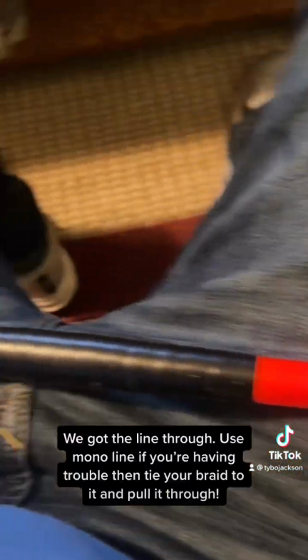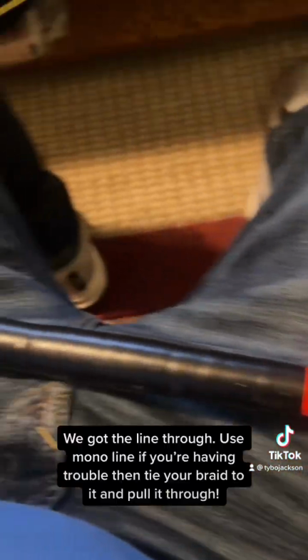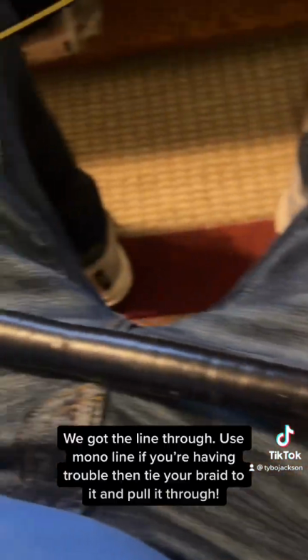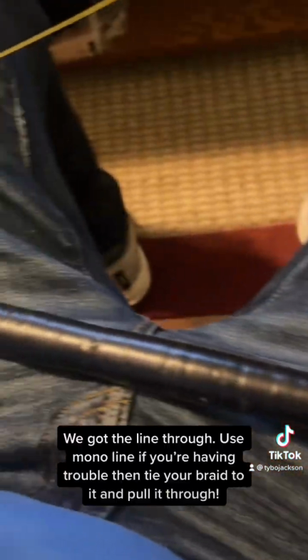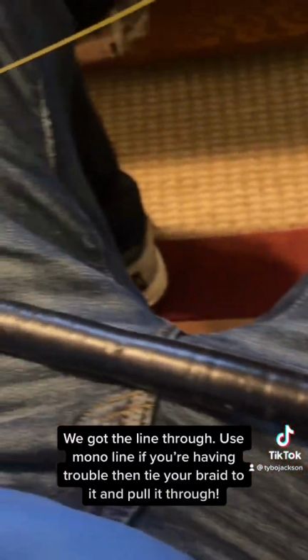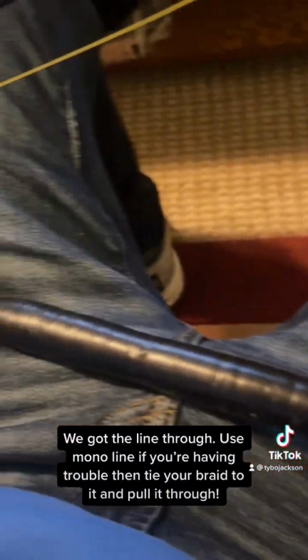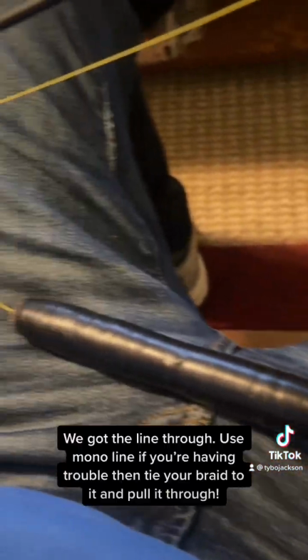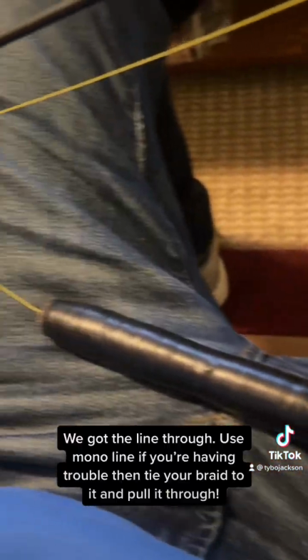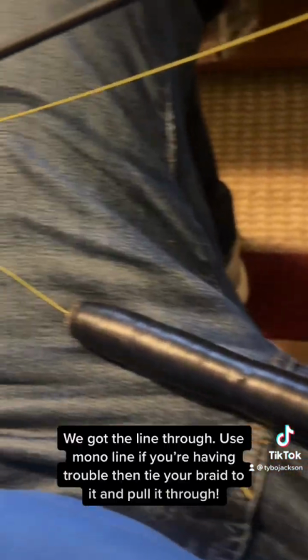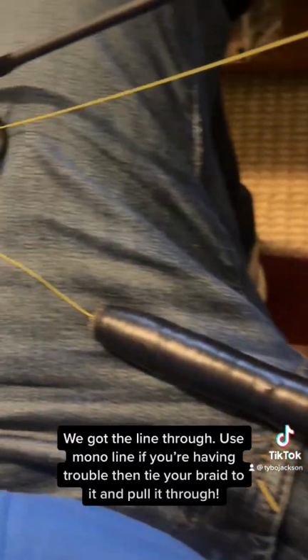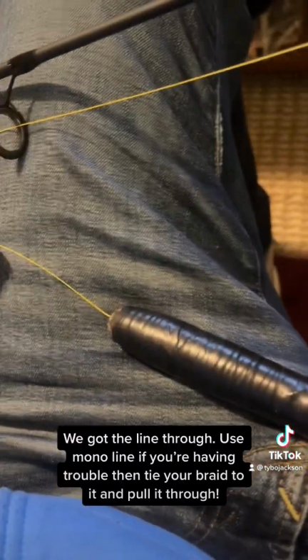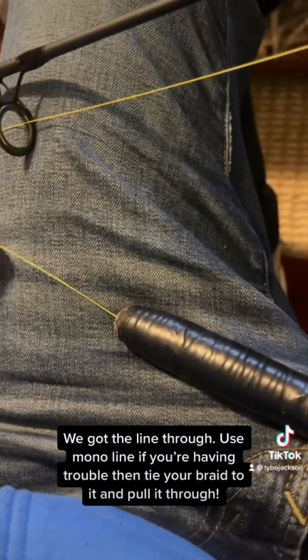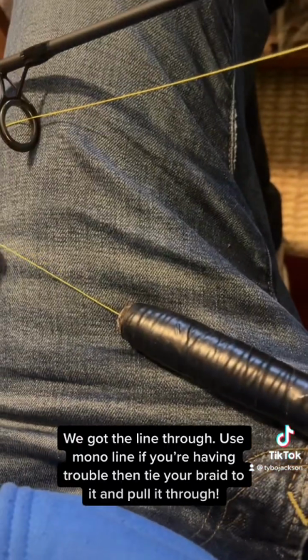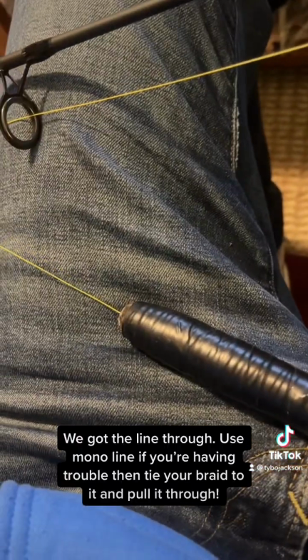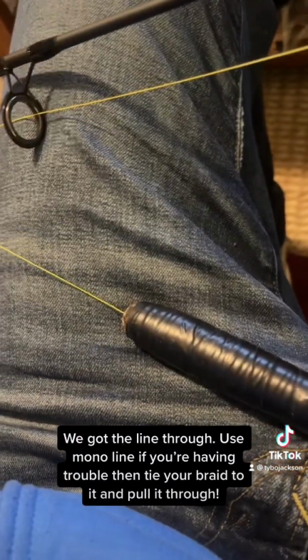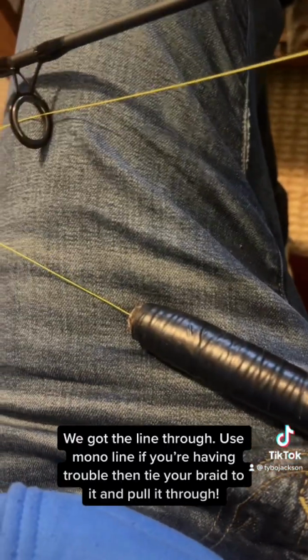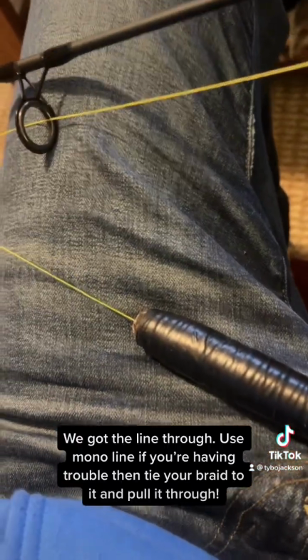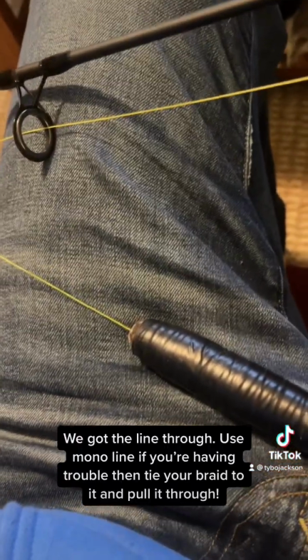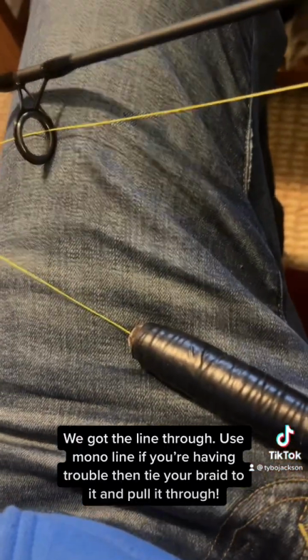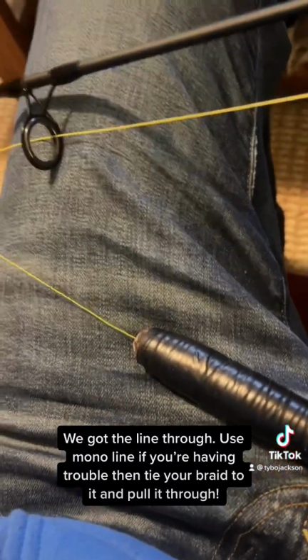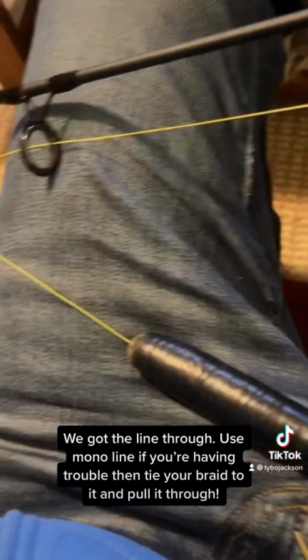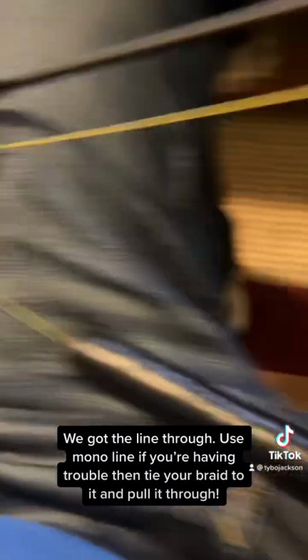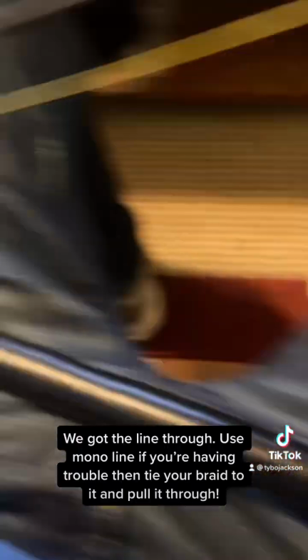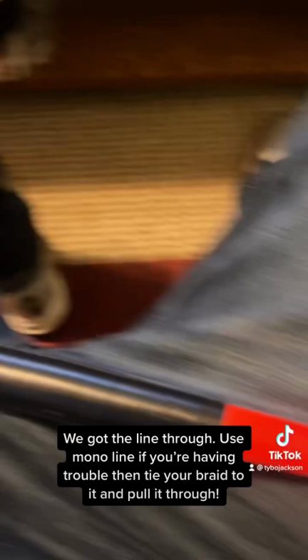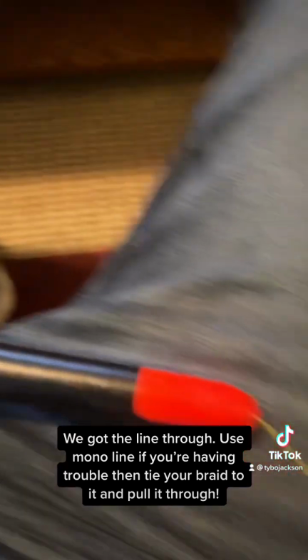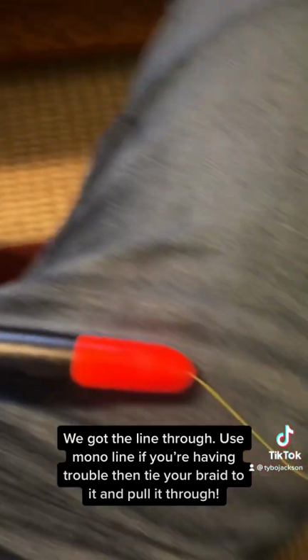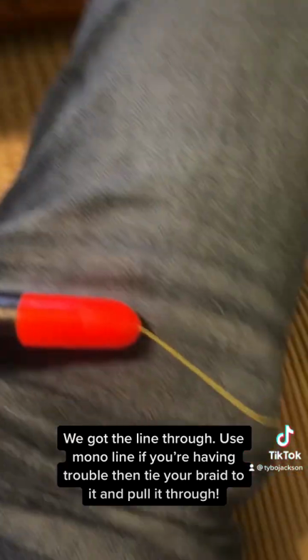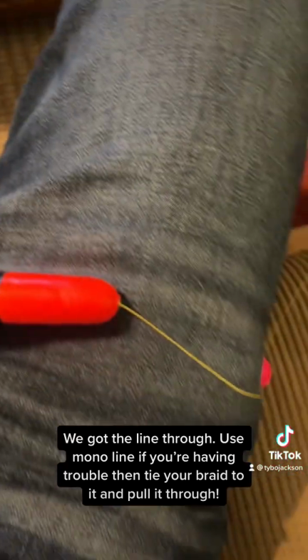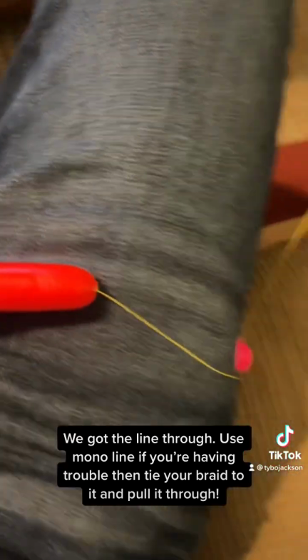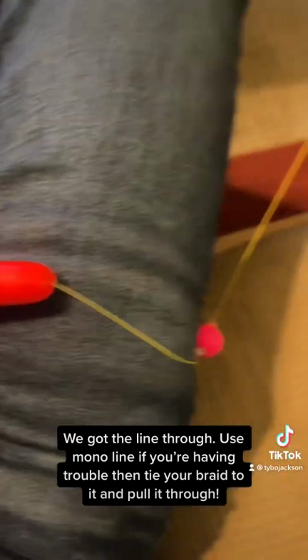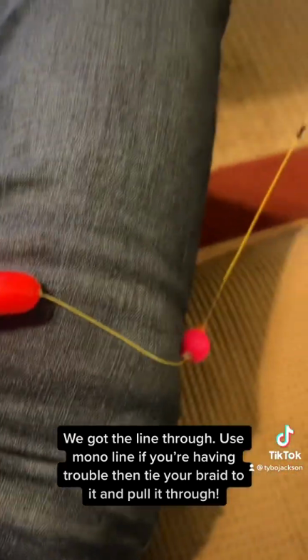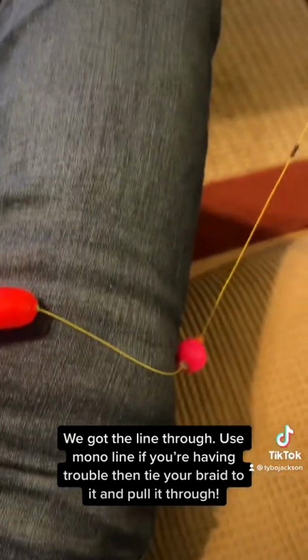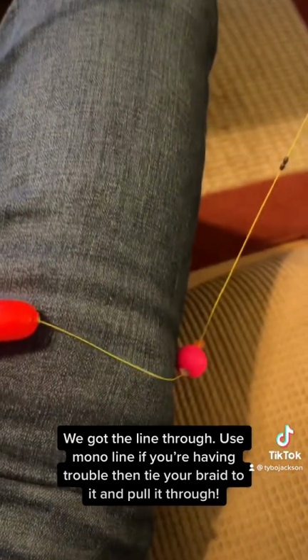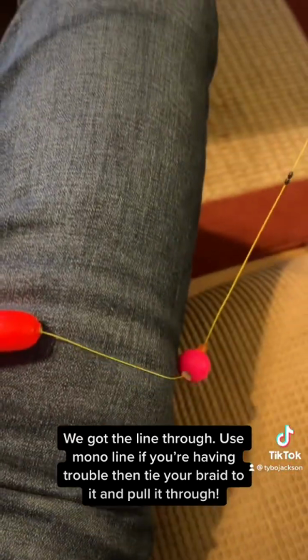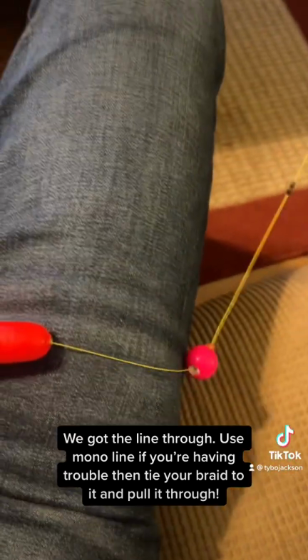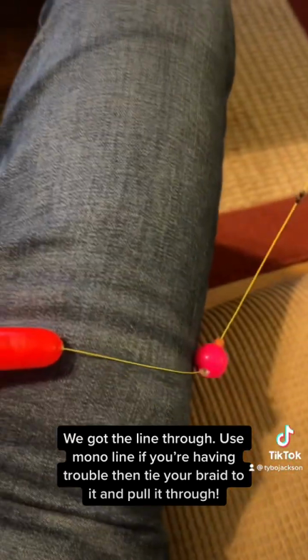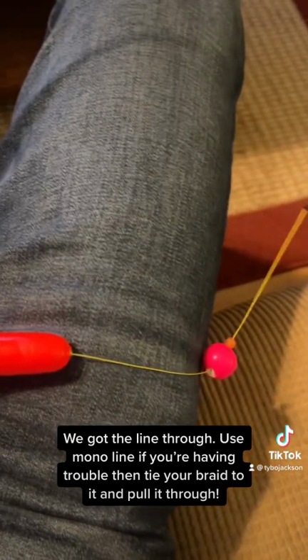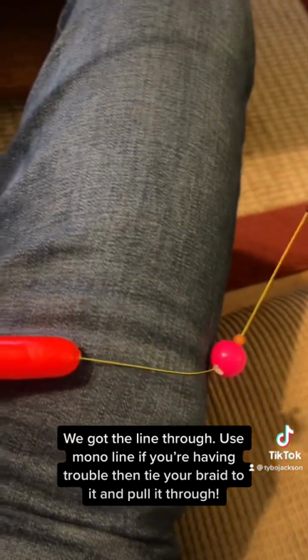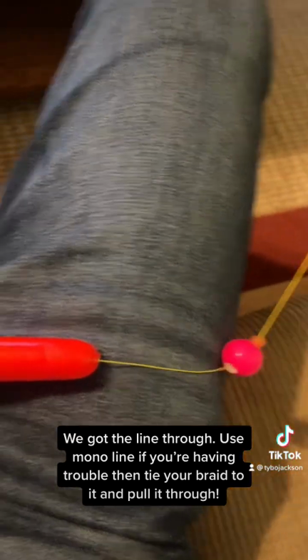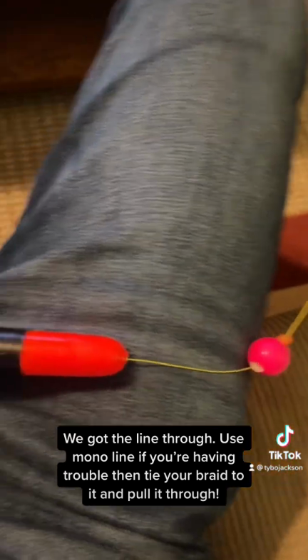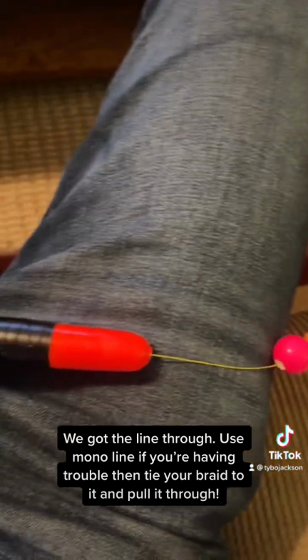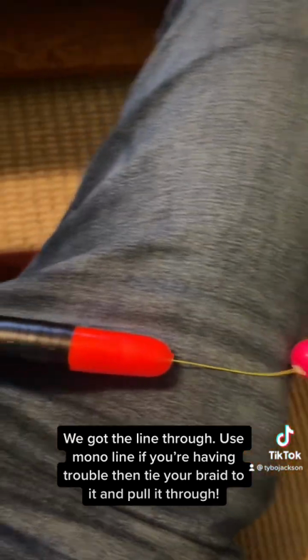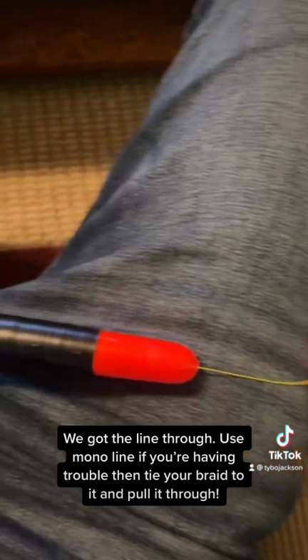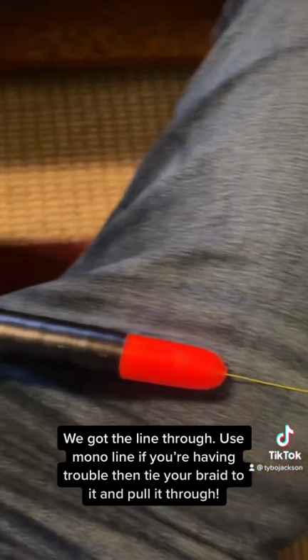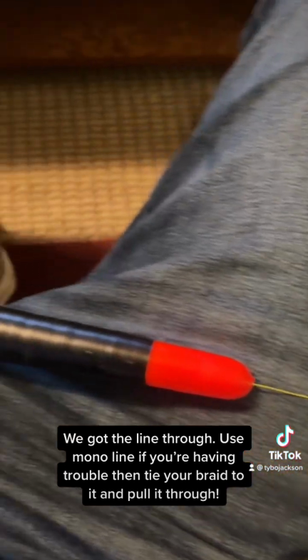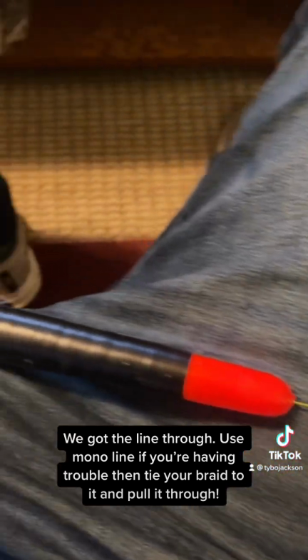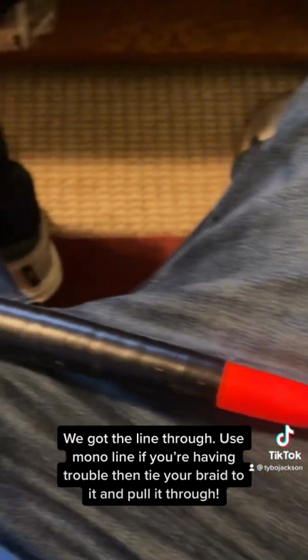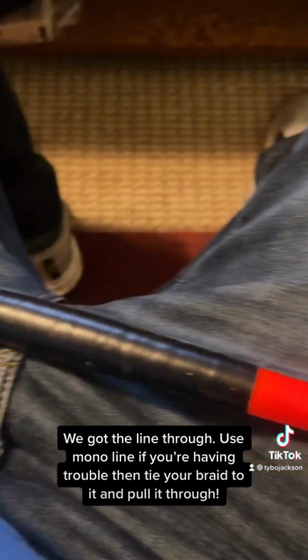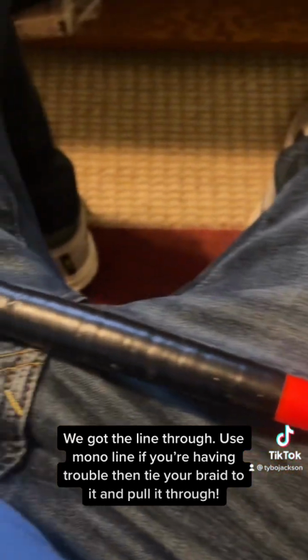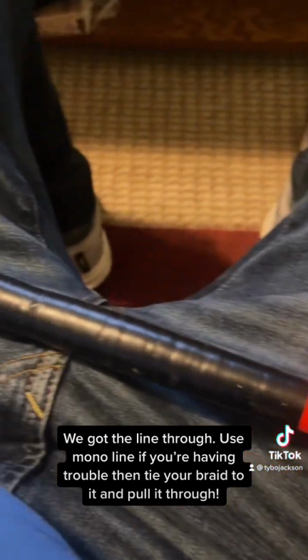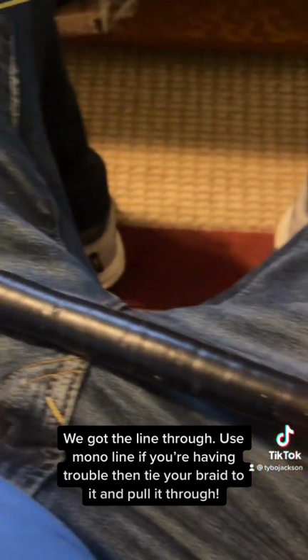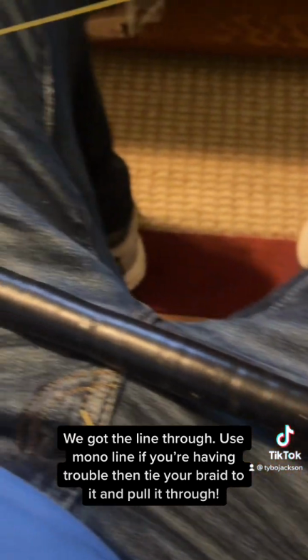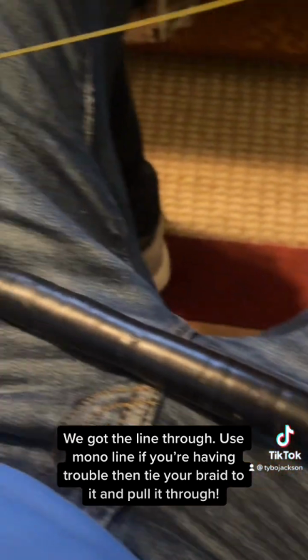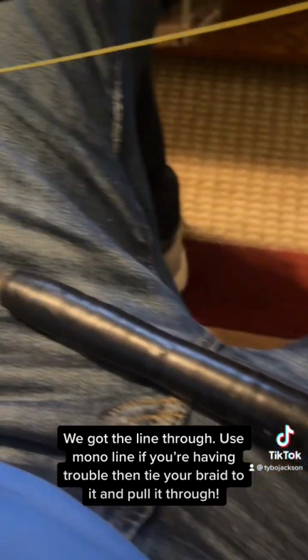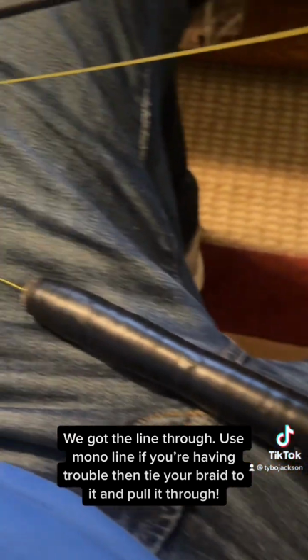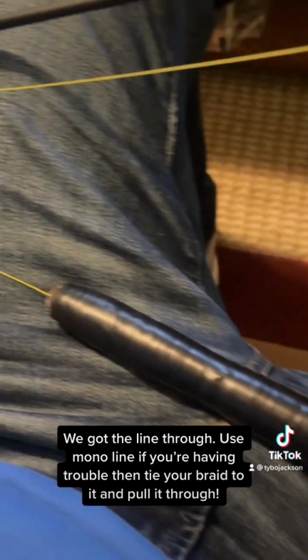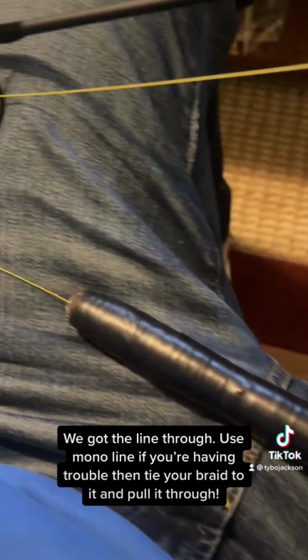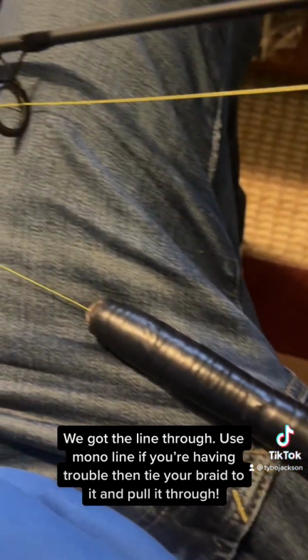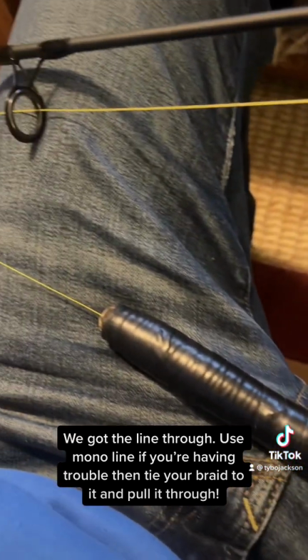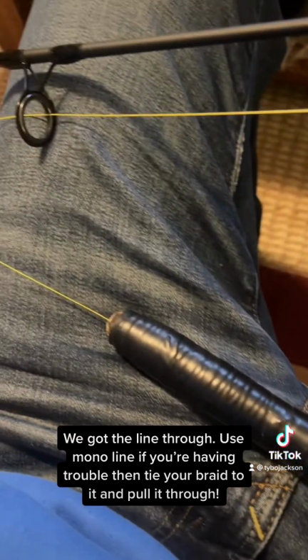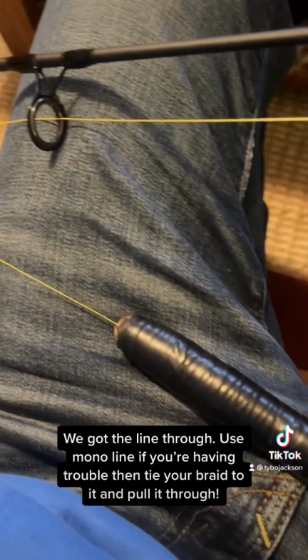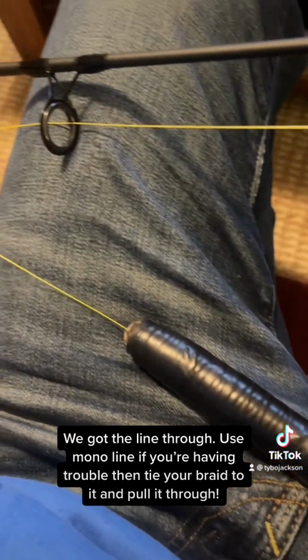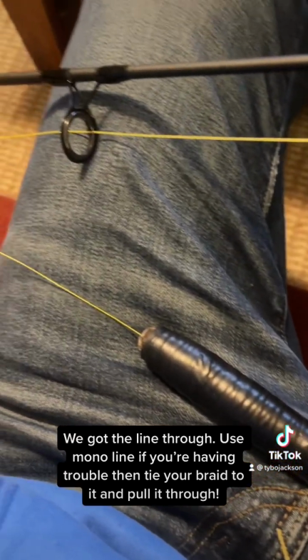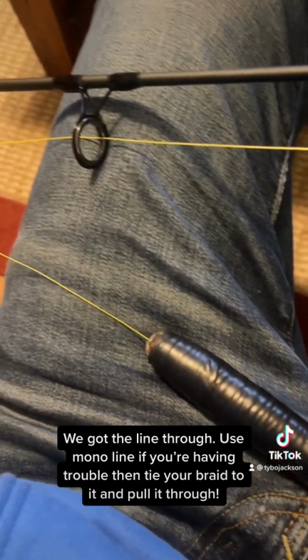We got the line through. Use MonoLine if you're having trouble, then tie your braid to it and pull it through.